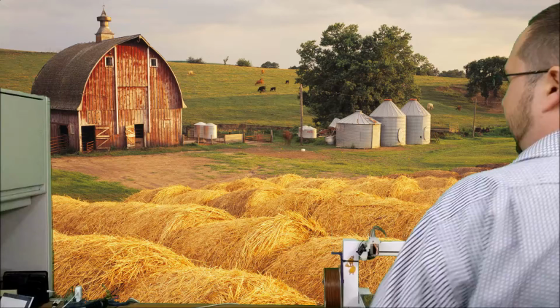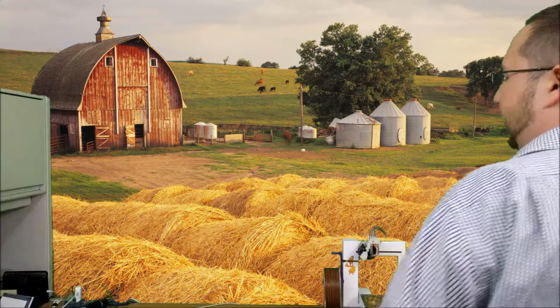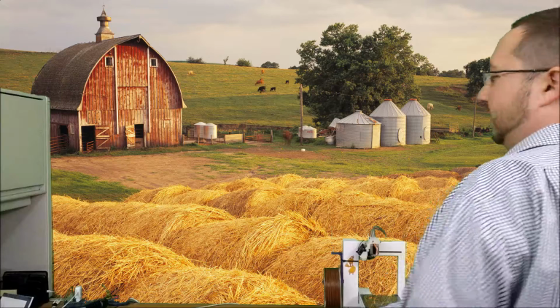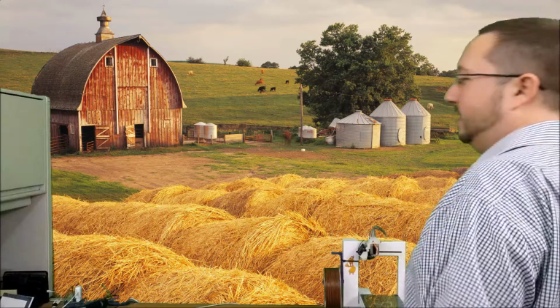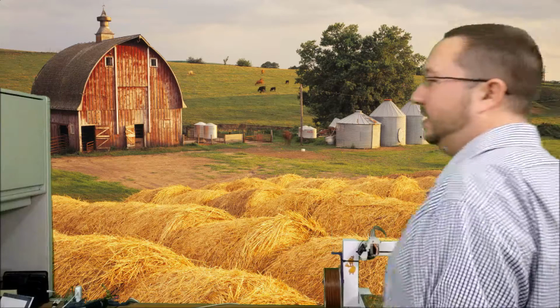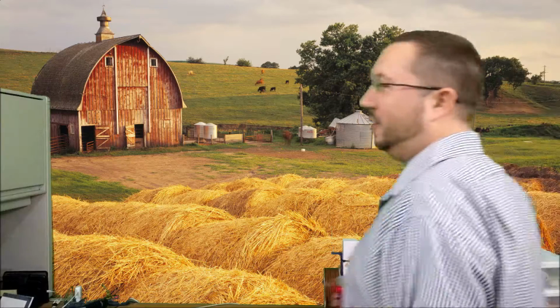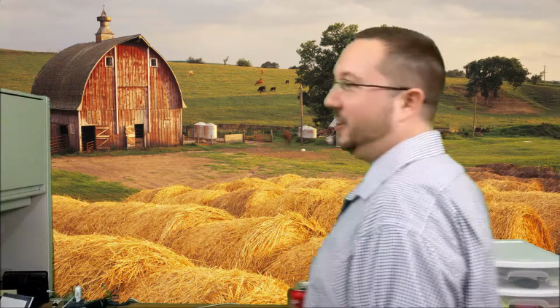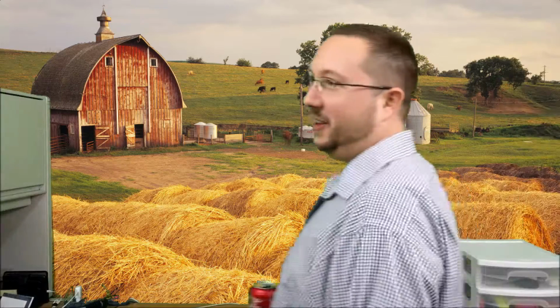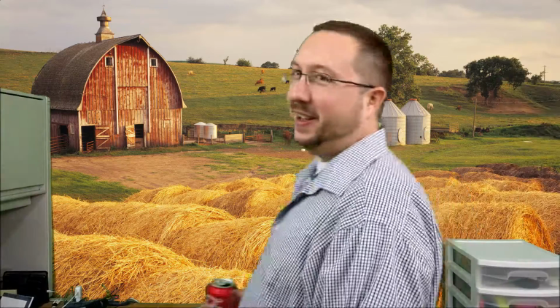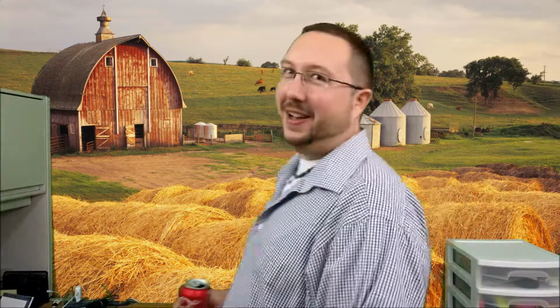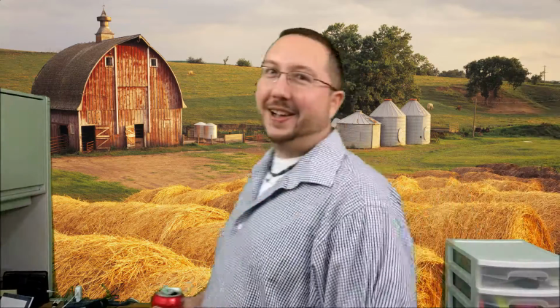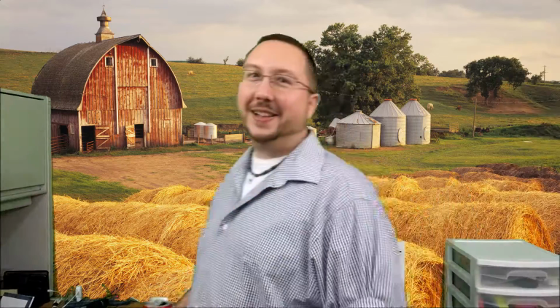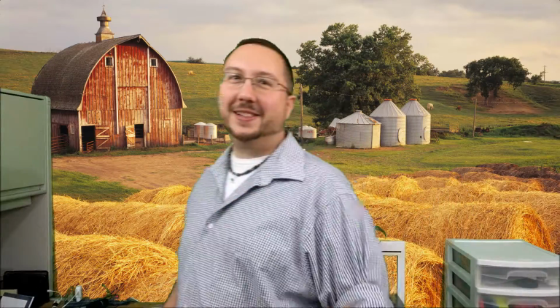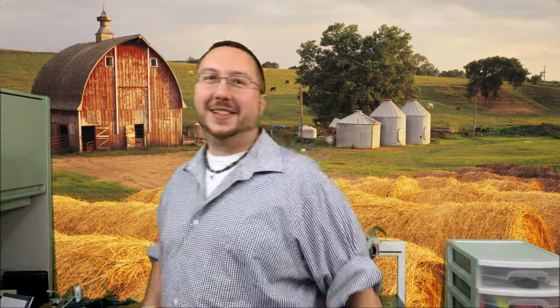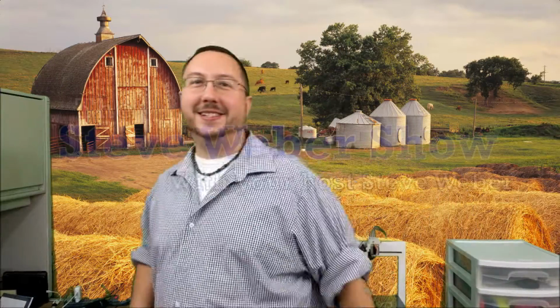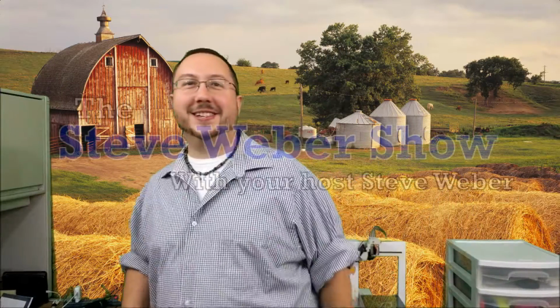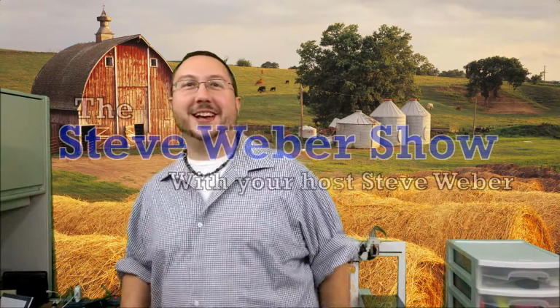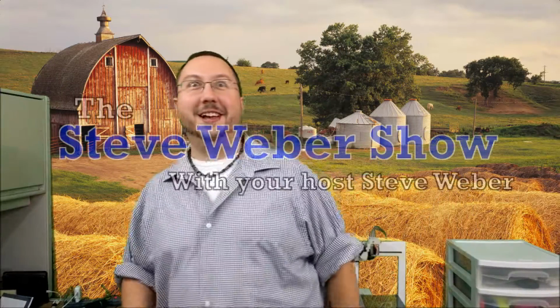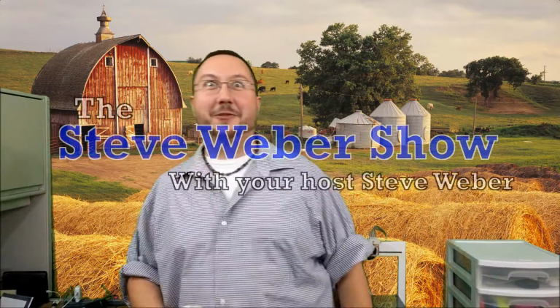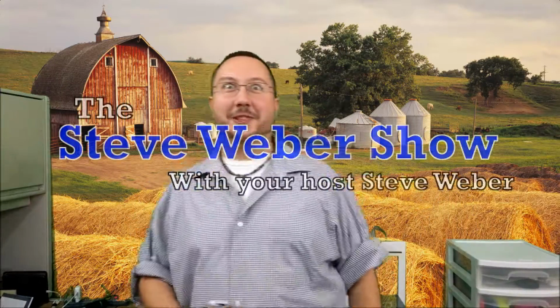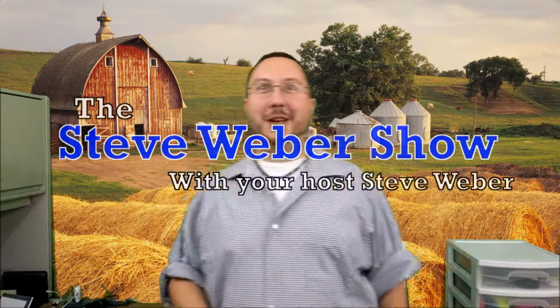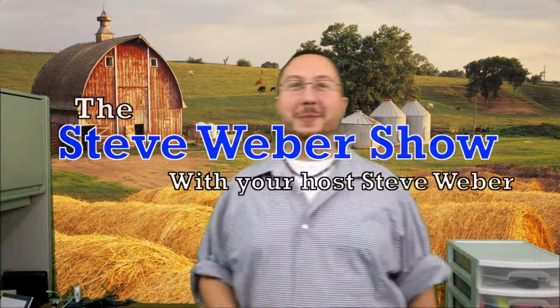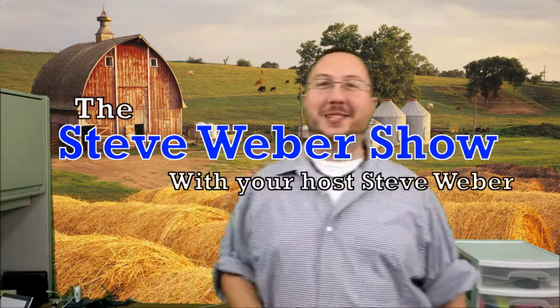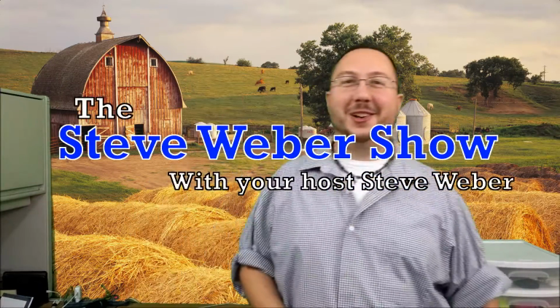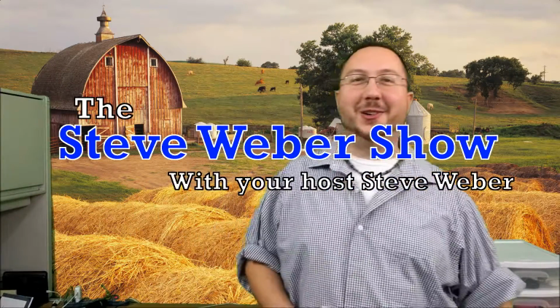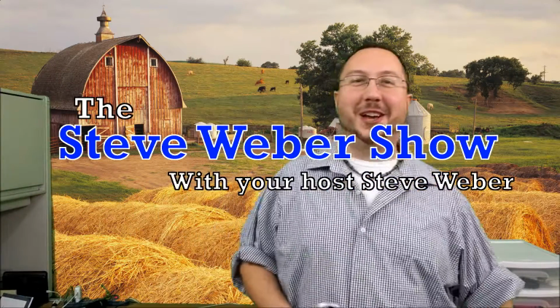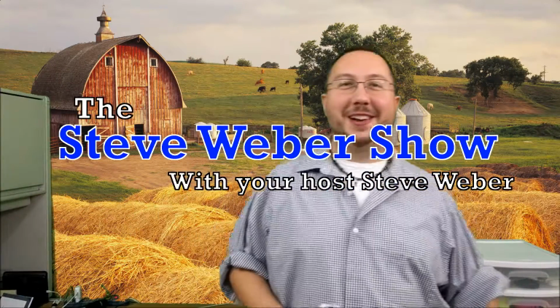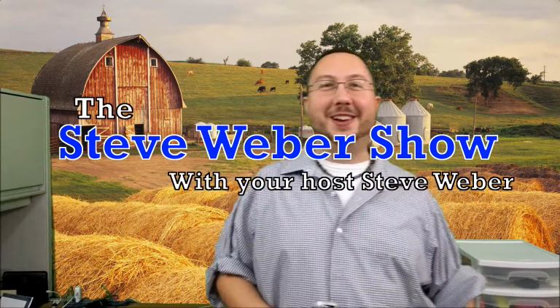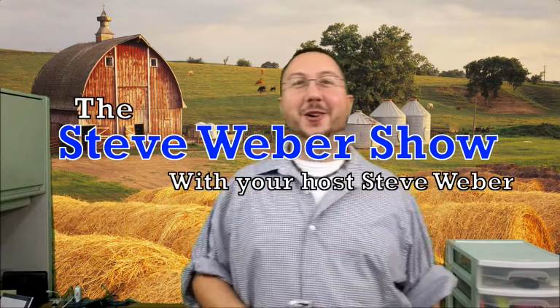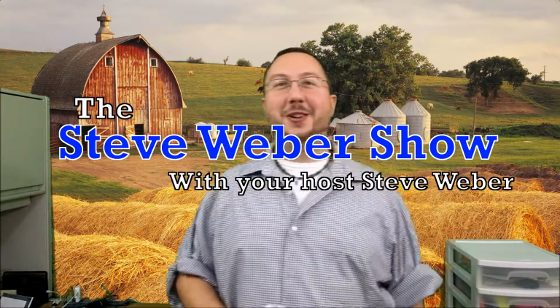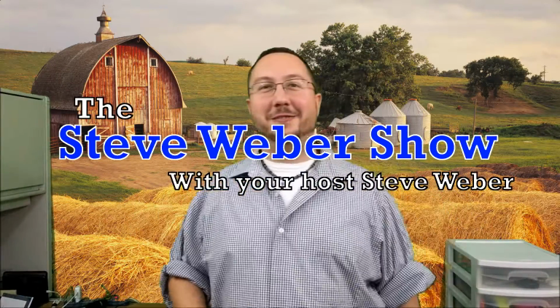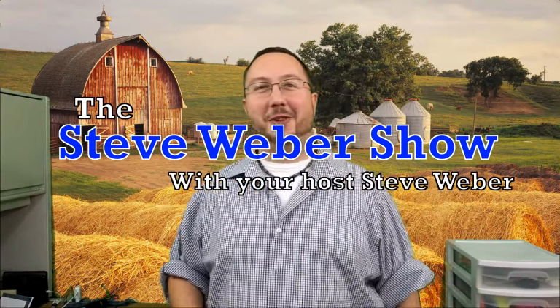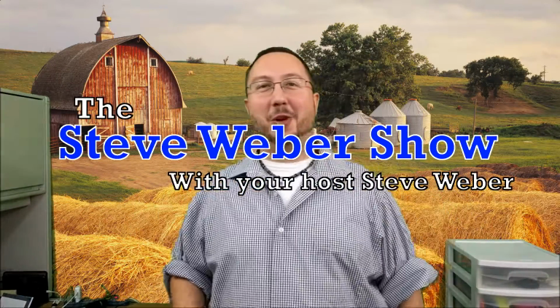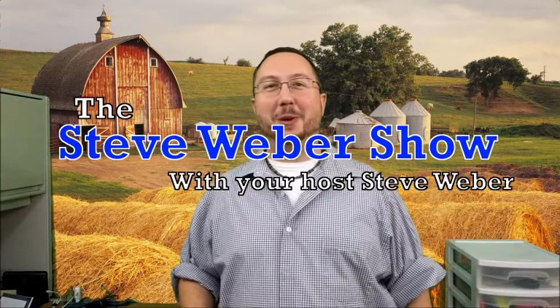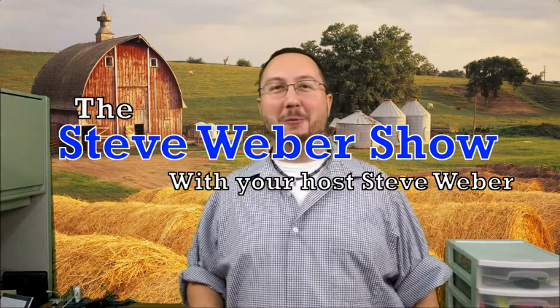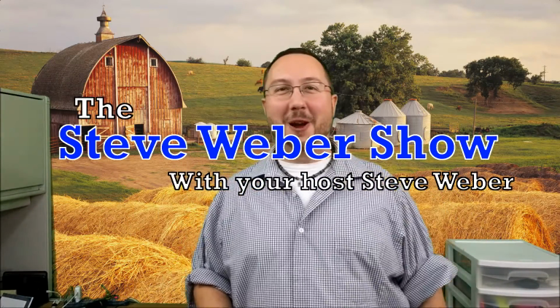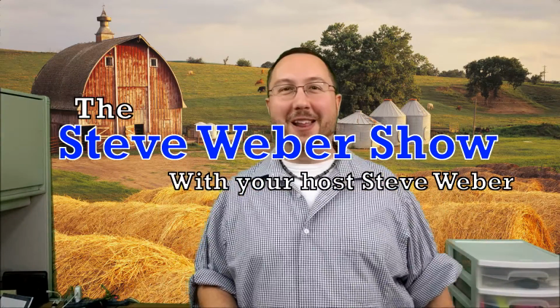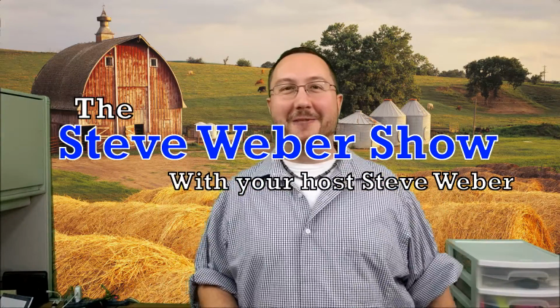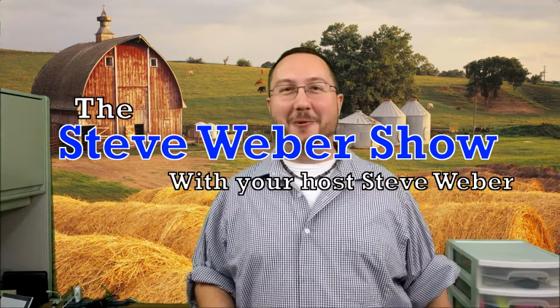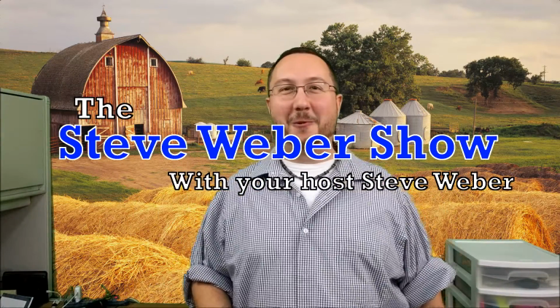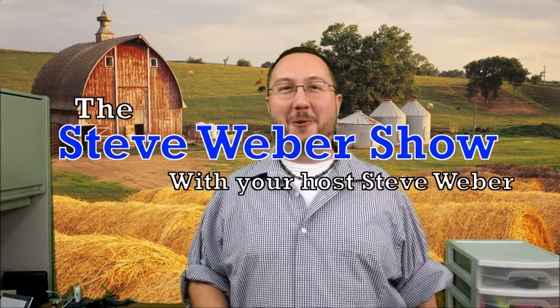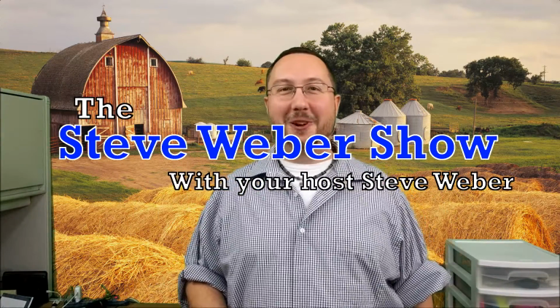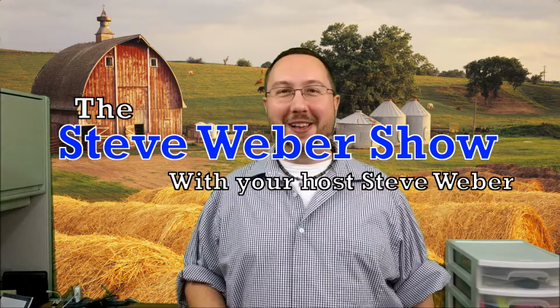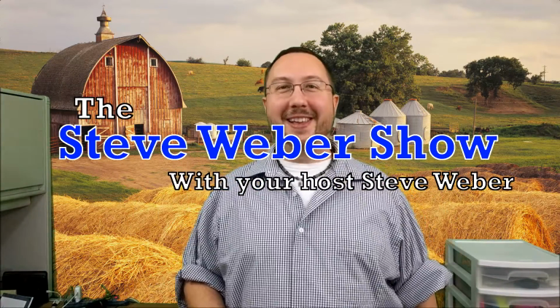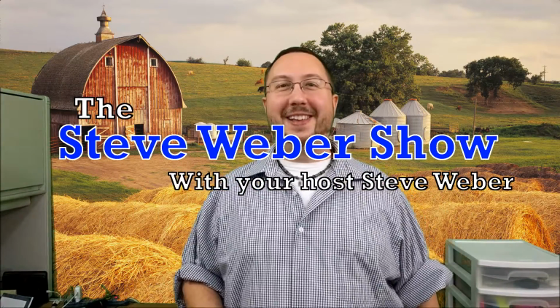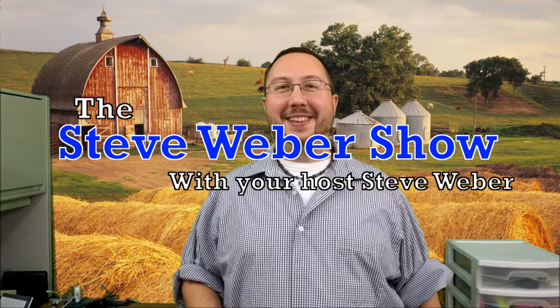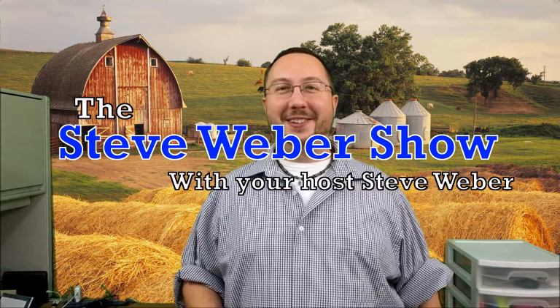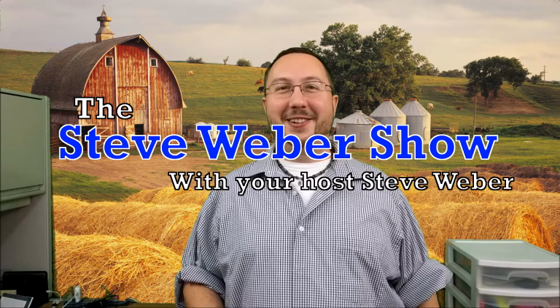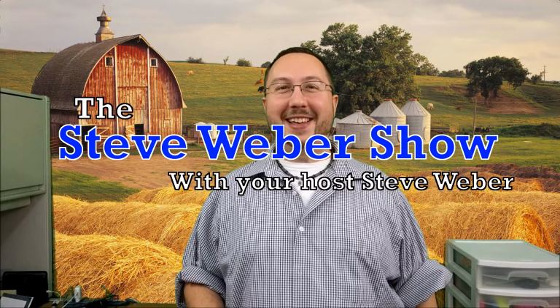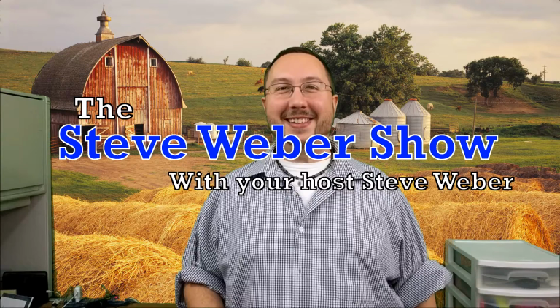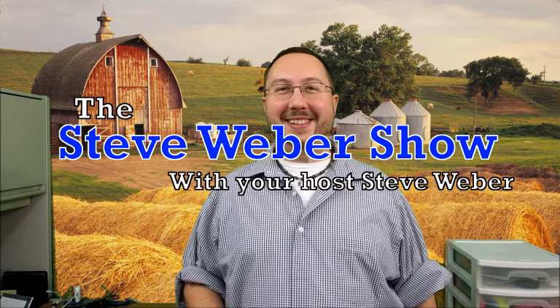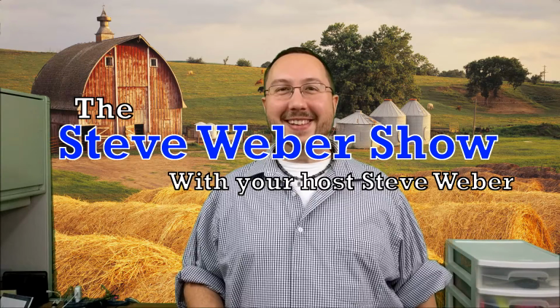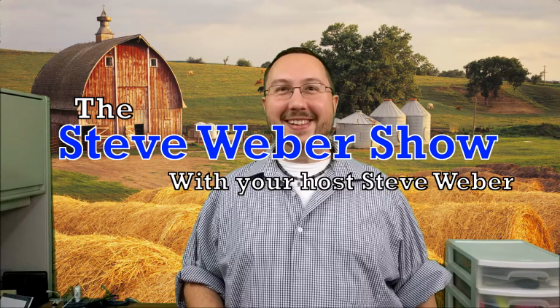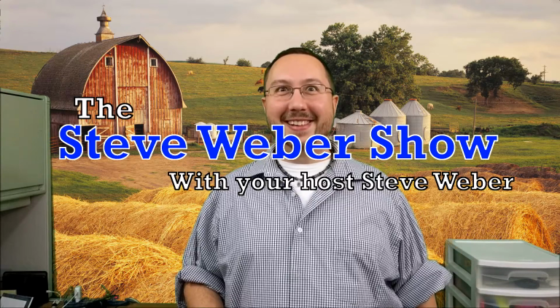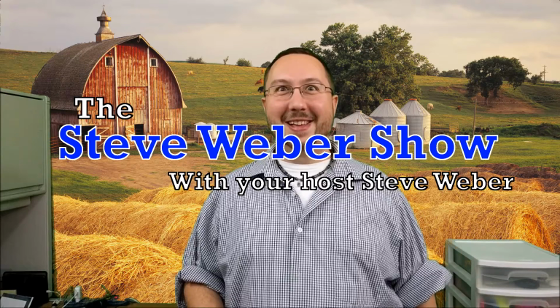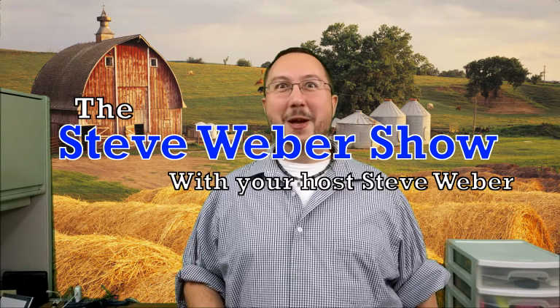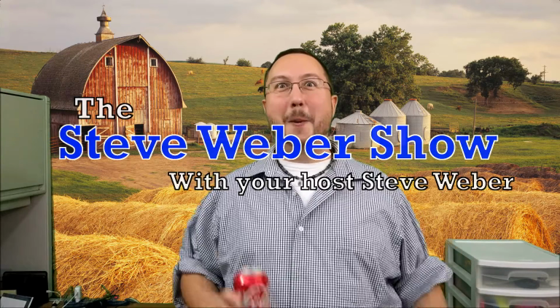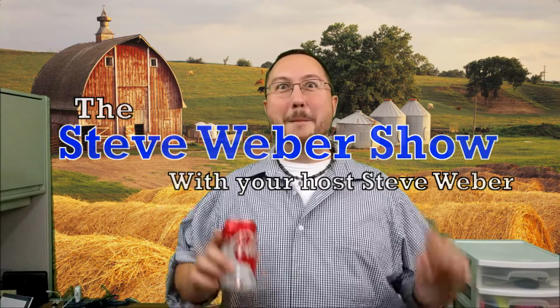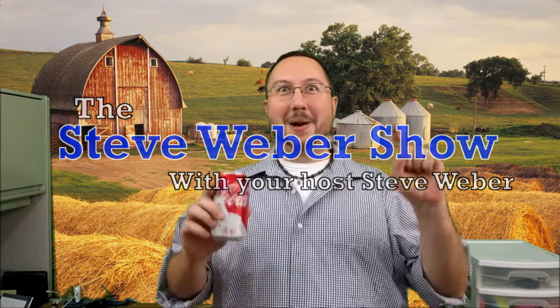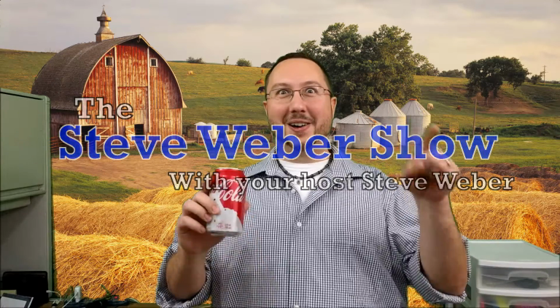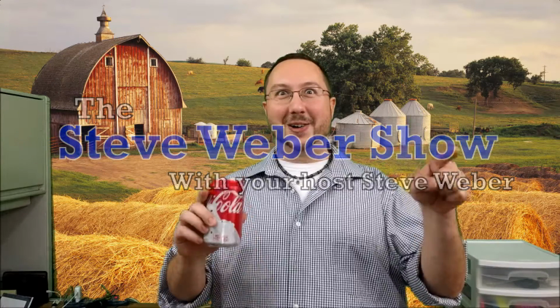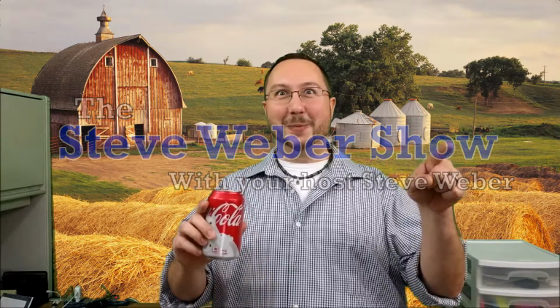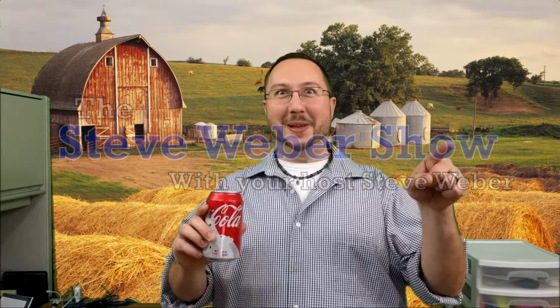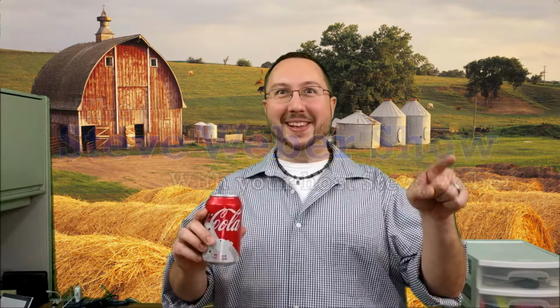Alright guys, it's time for the episode I know you've all been waiting for. You guessed it — Butter Pig.